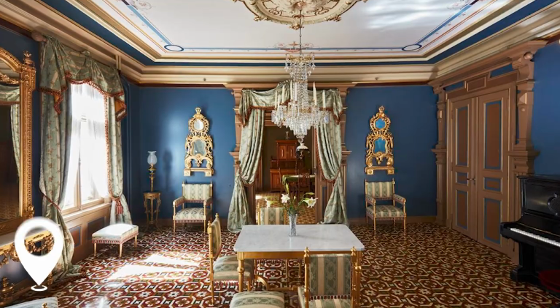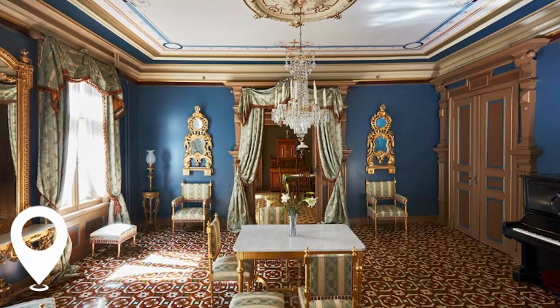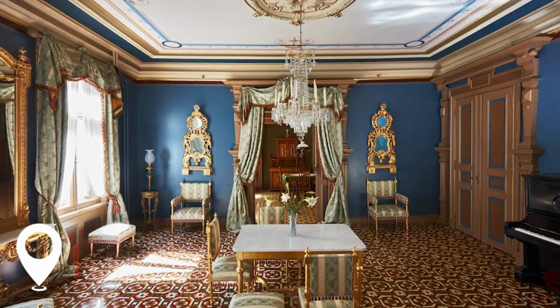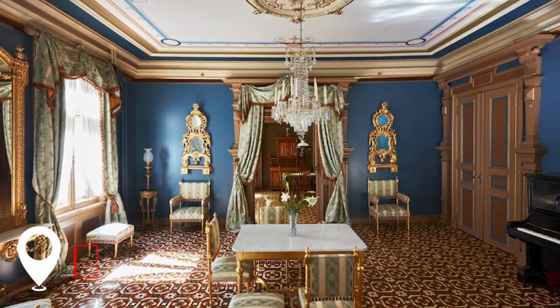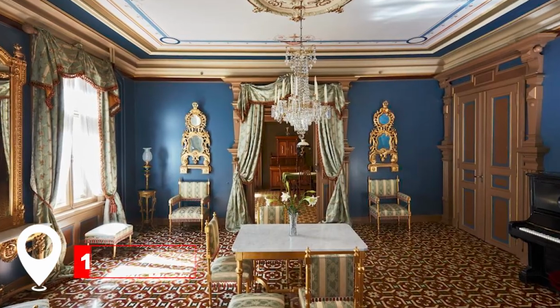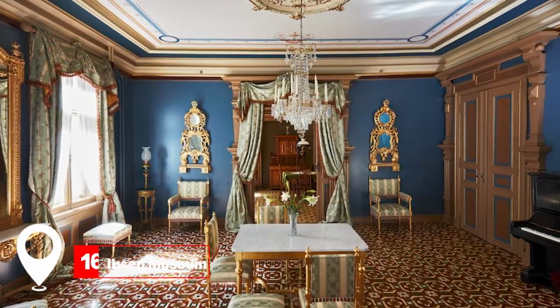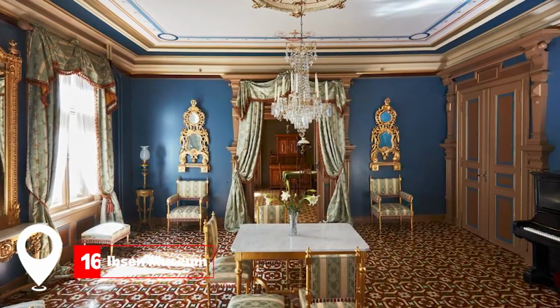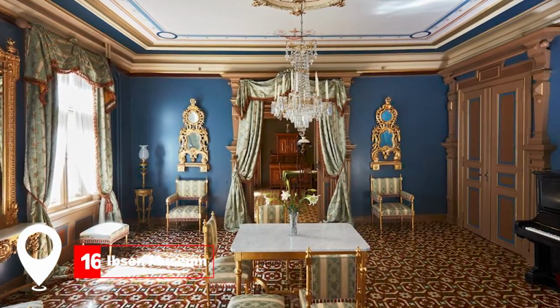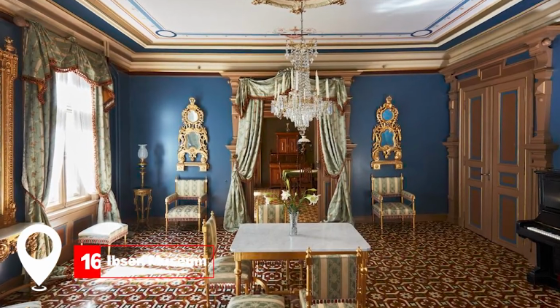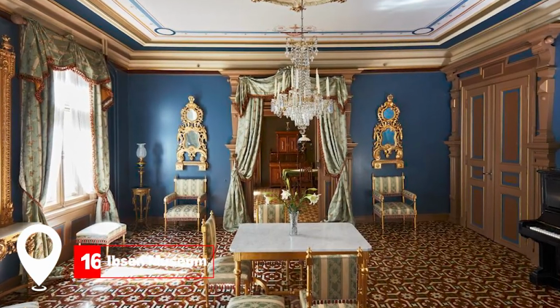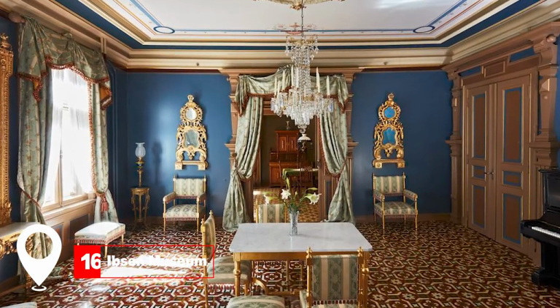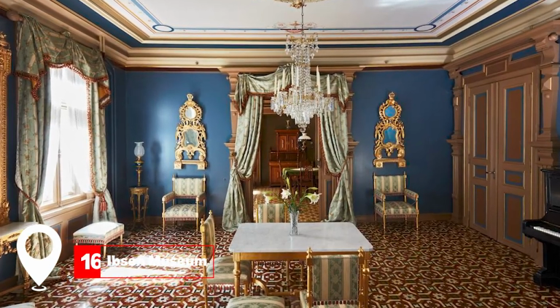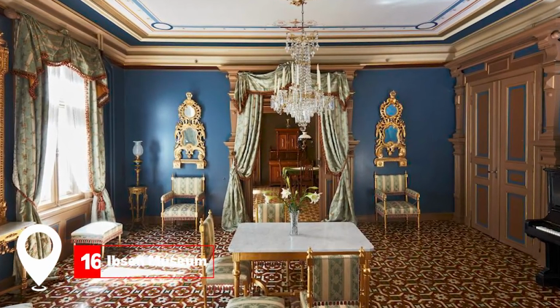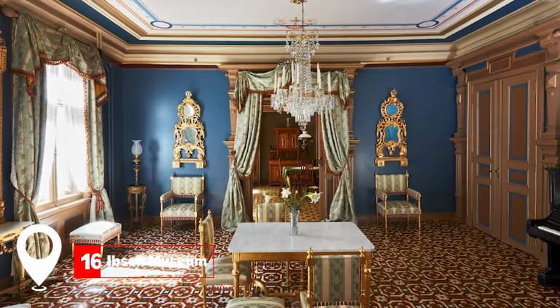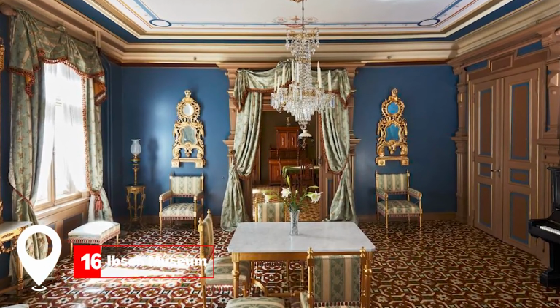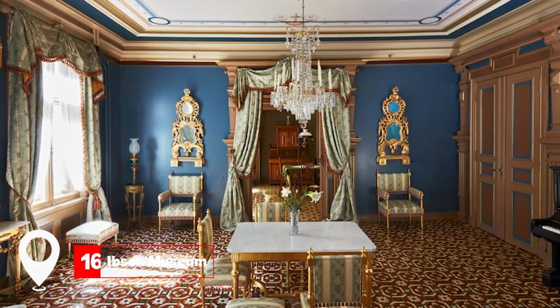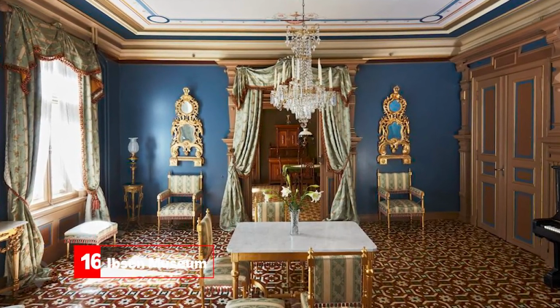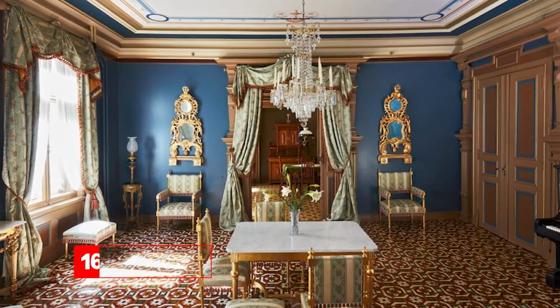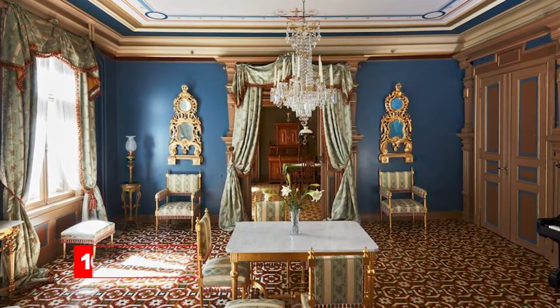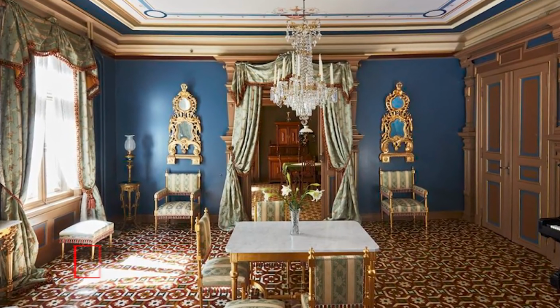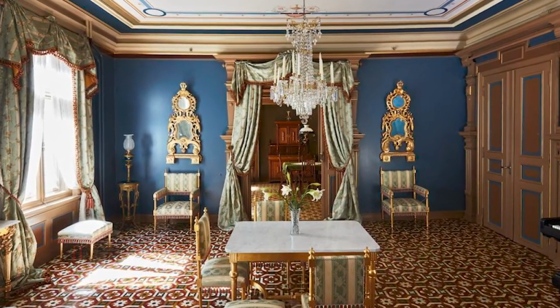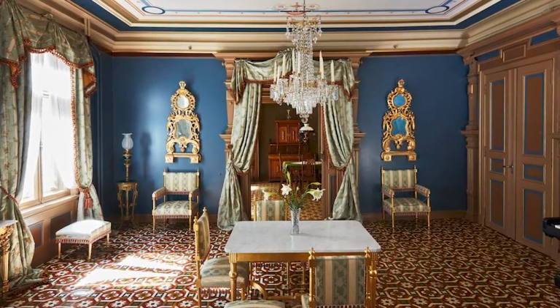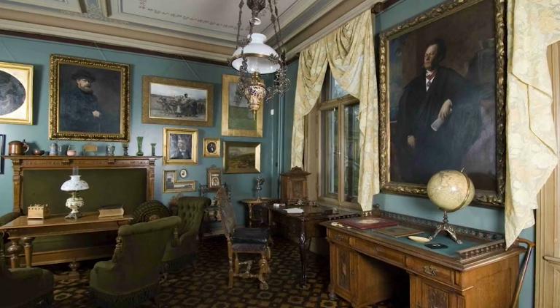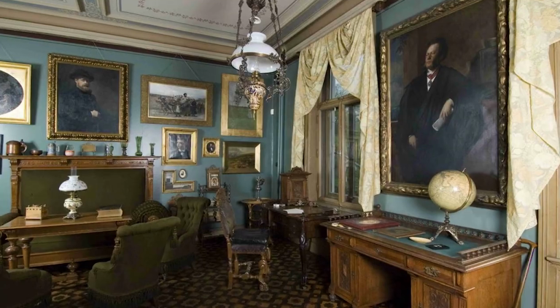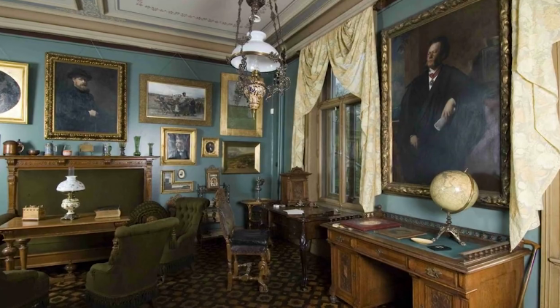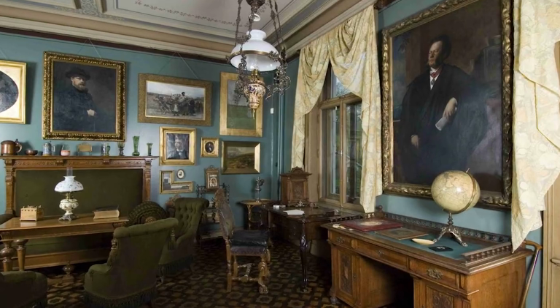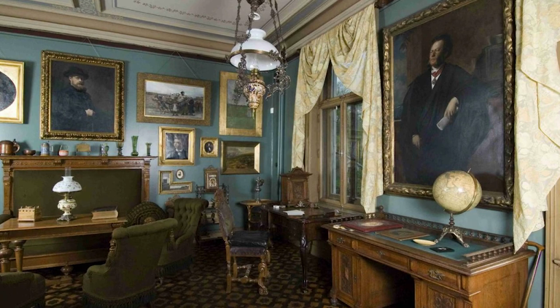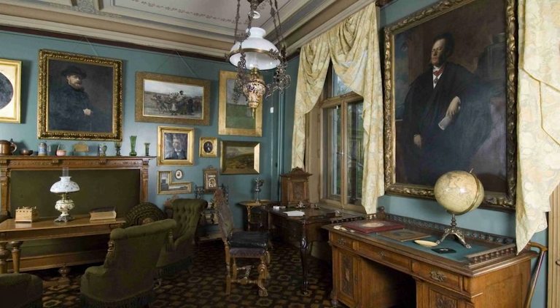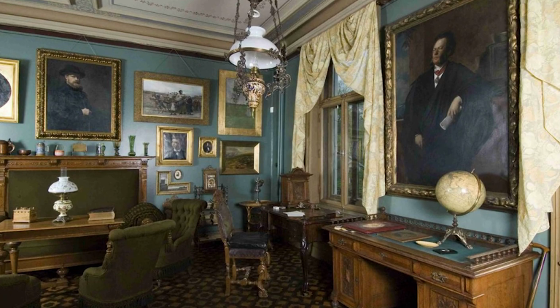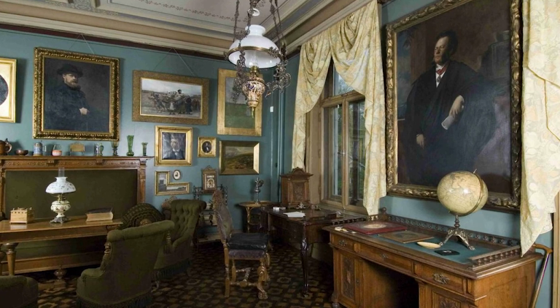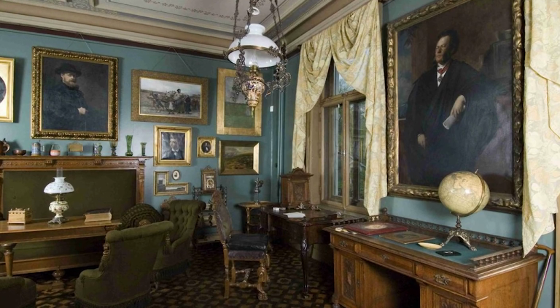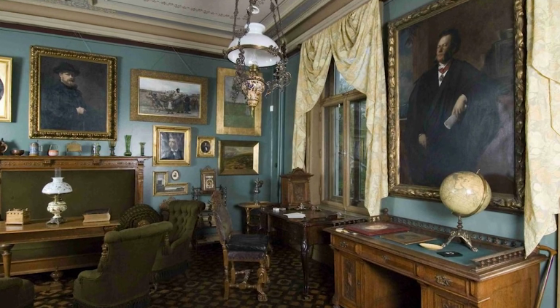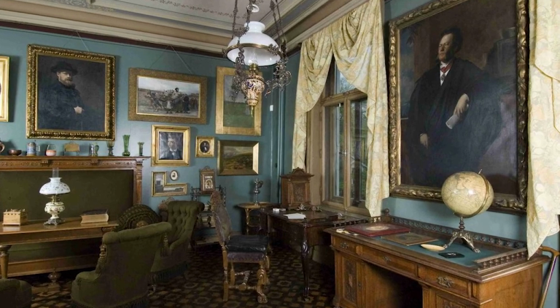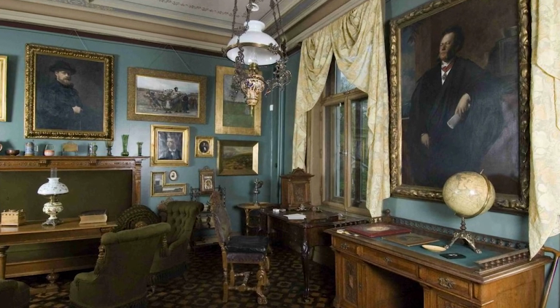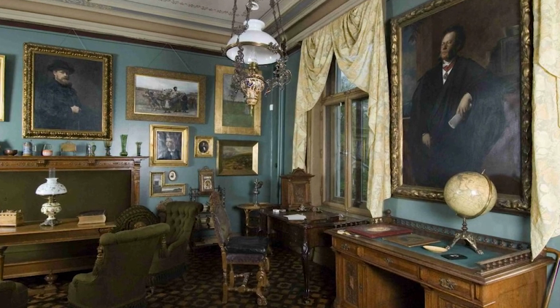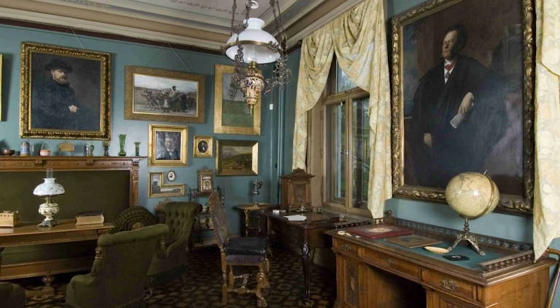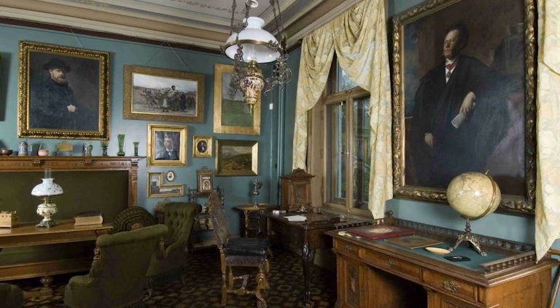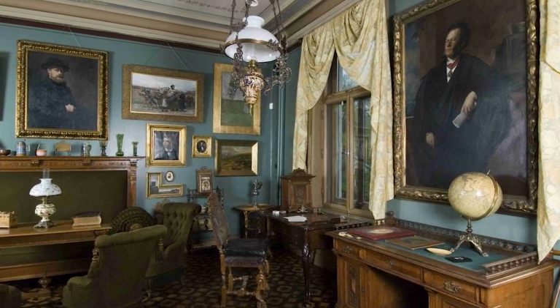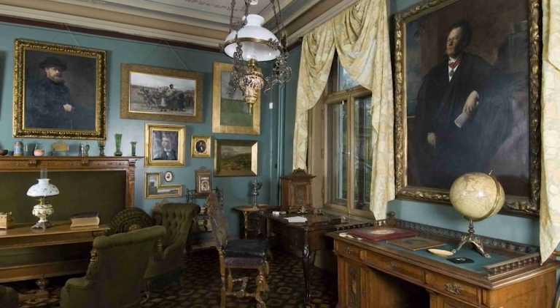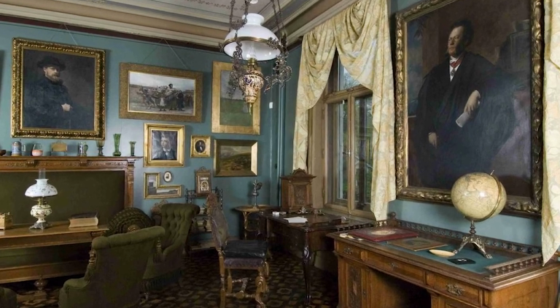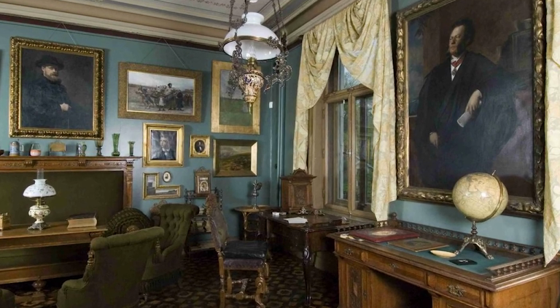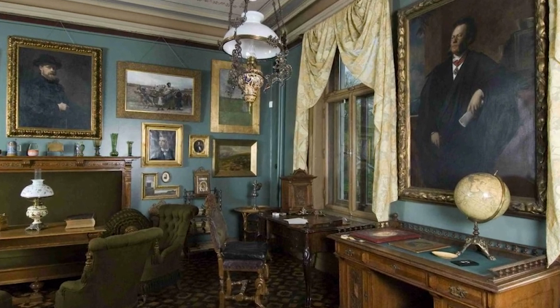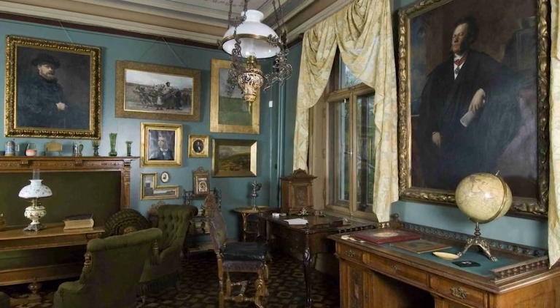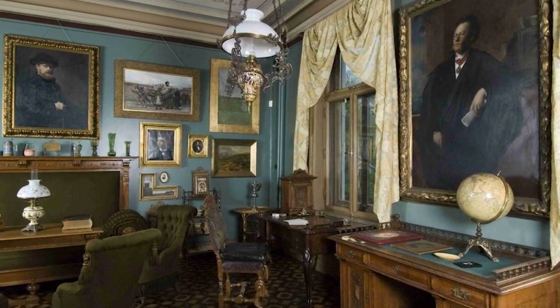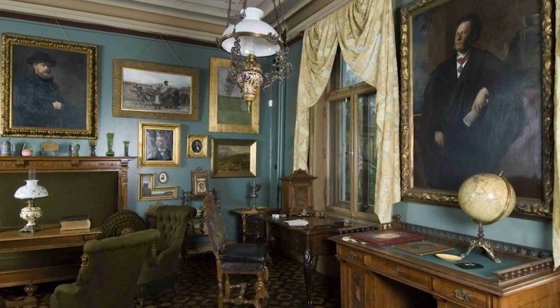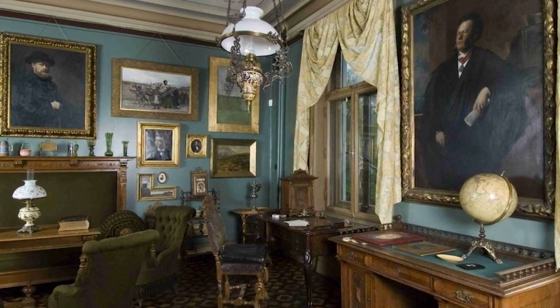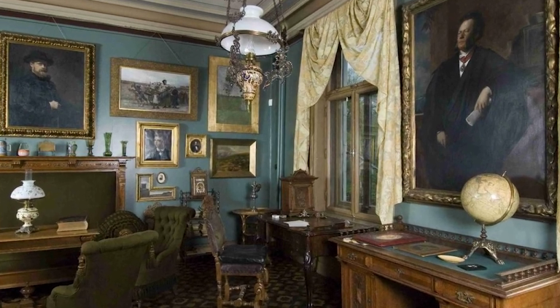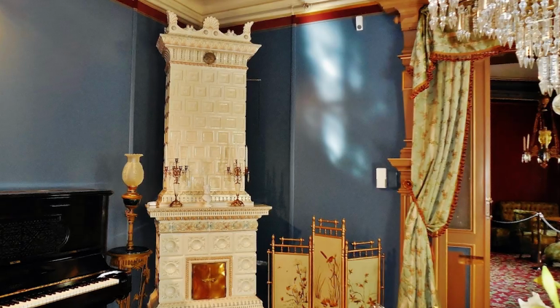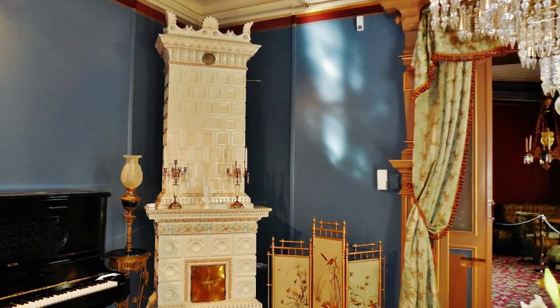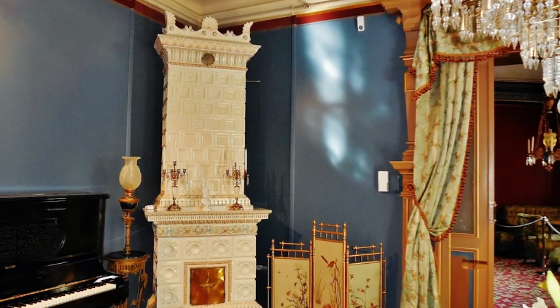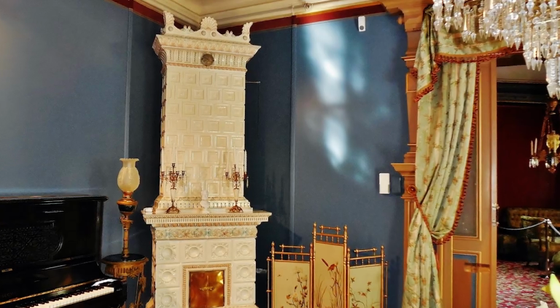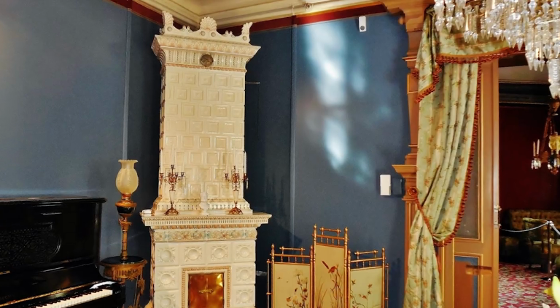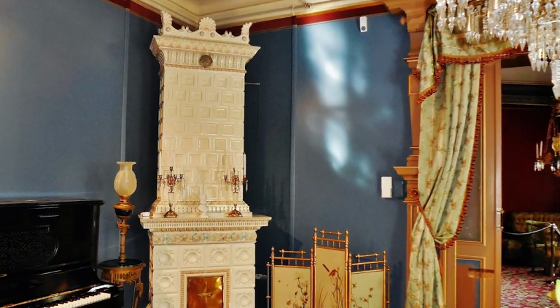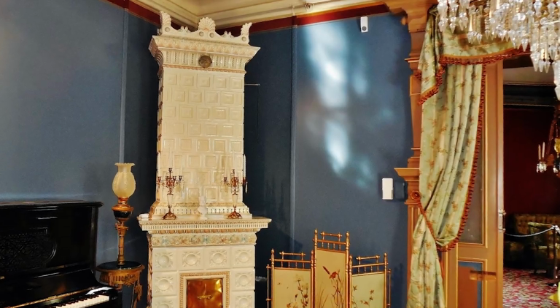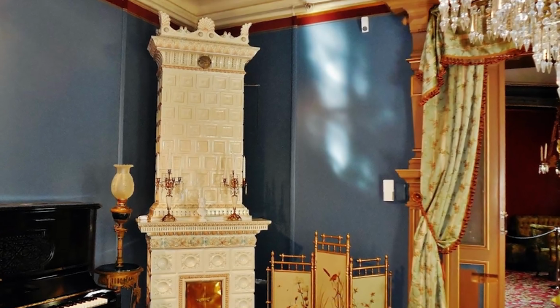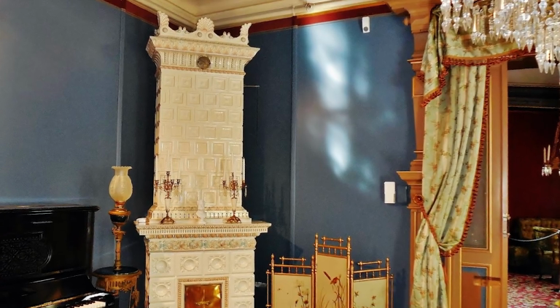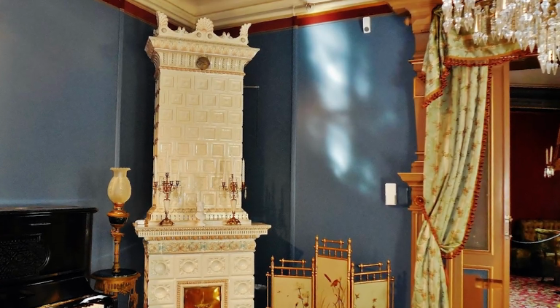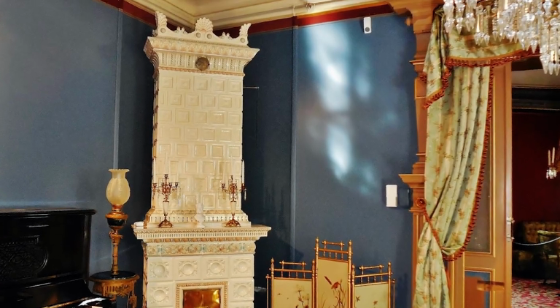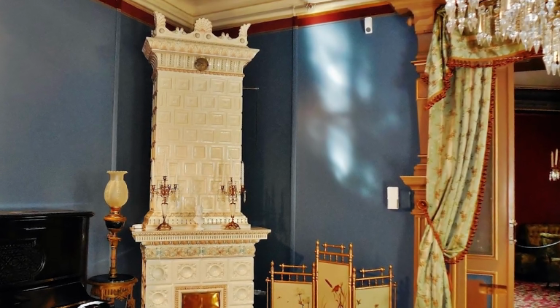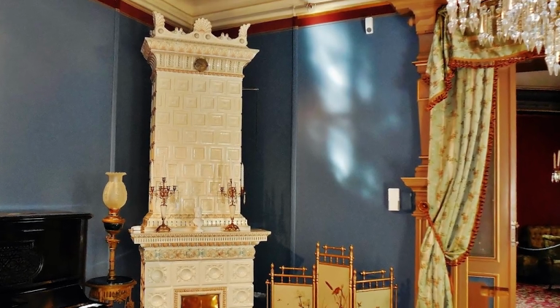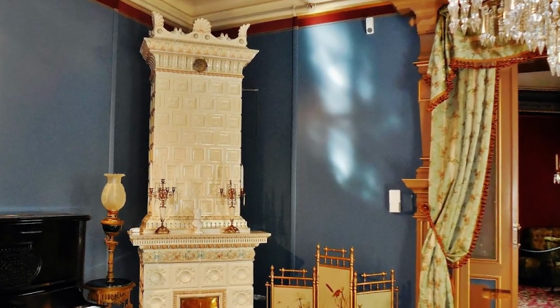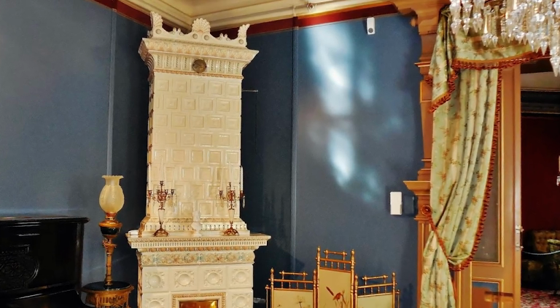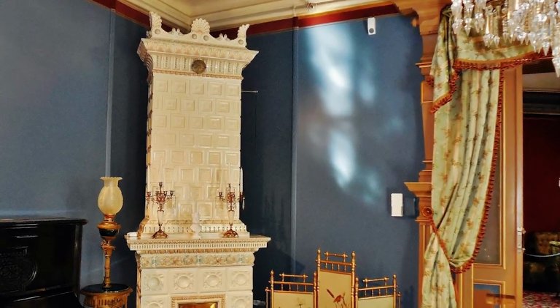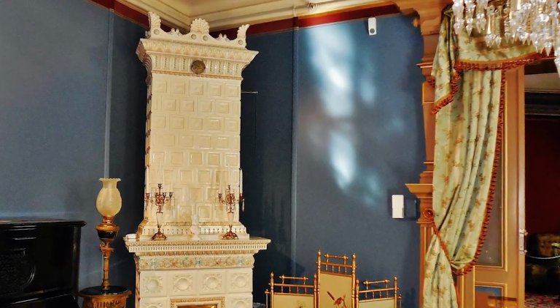At number 16, we have the Ibsen Museum. The former home of playwright Henrik Ibsen, it offers a deep dive into his life and works.